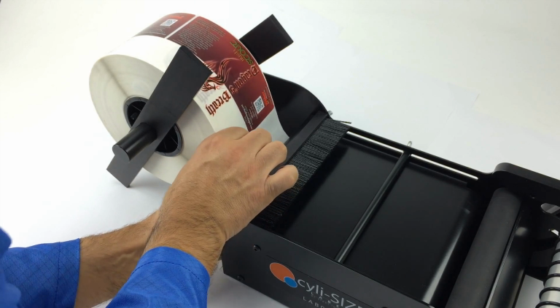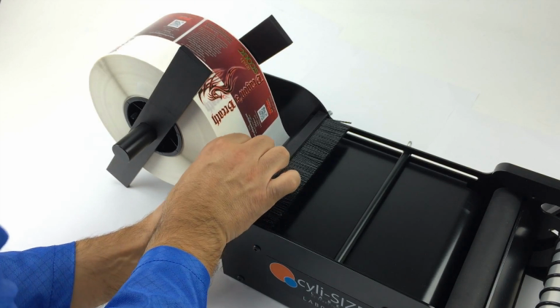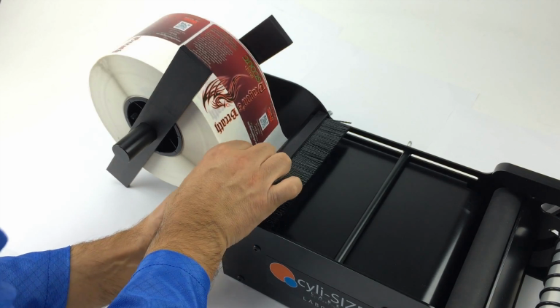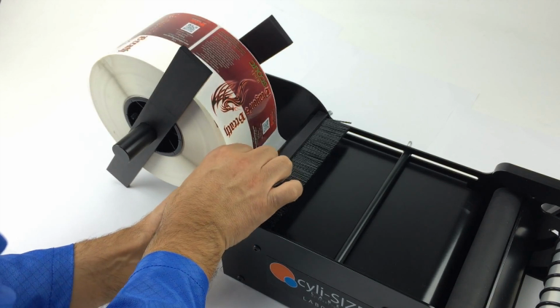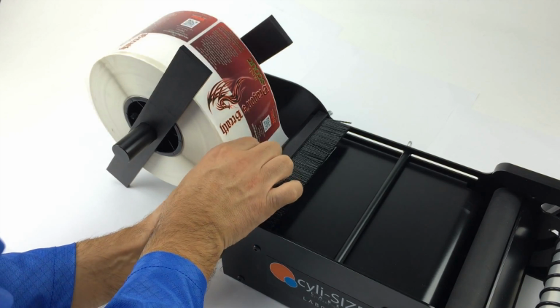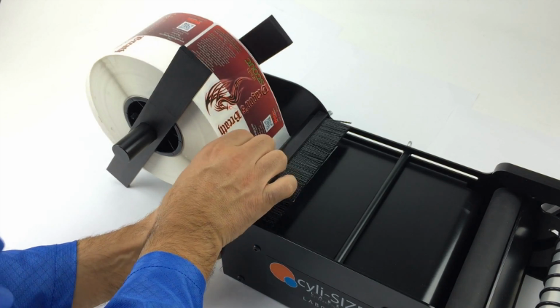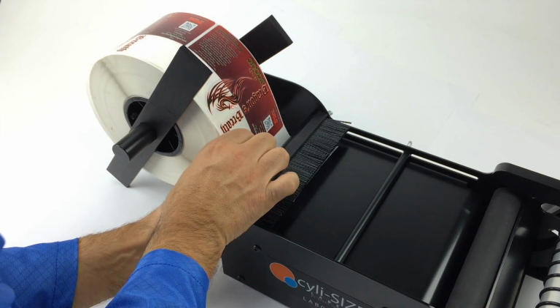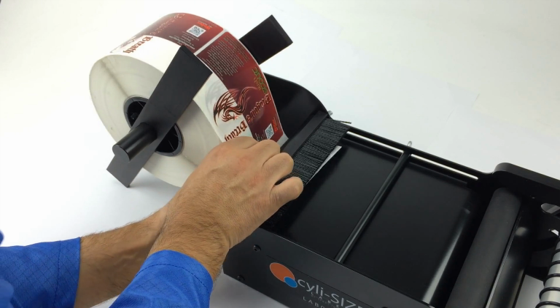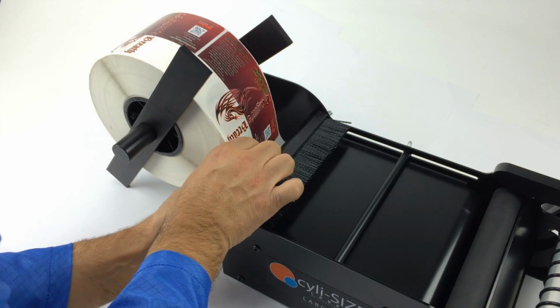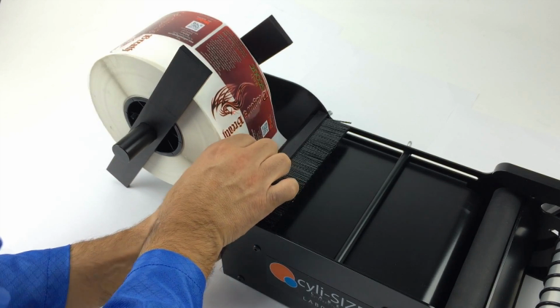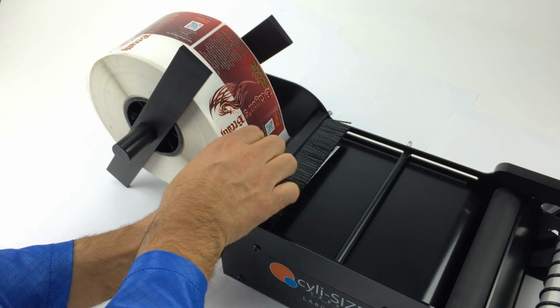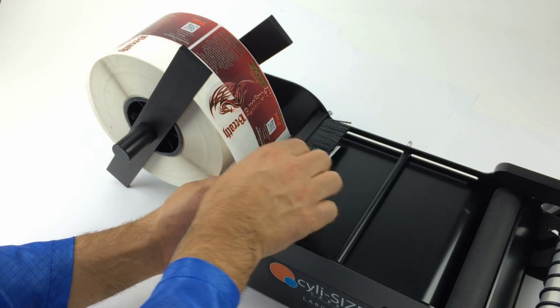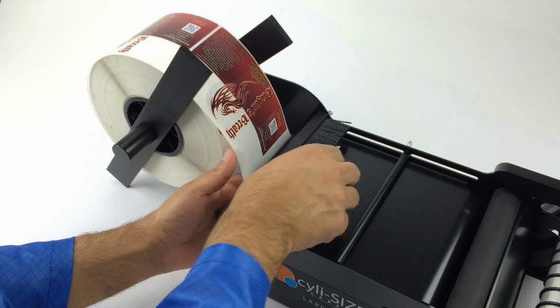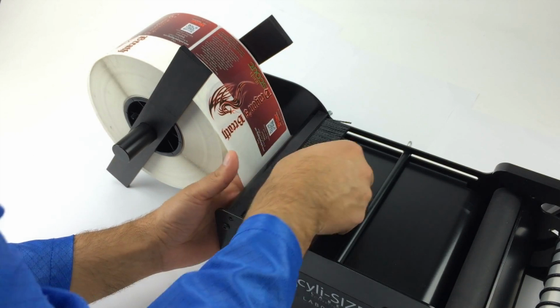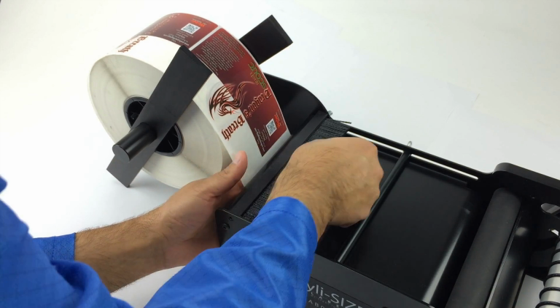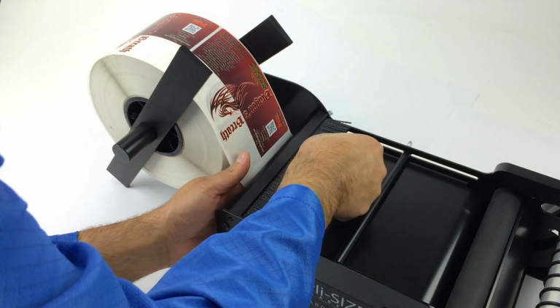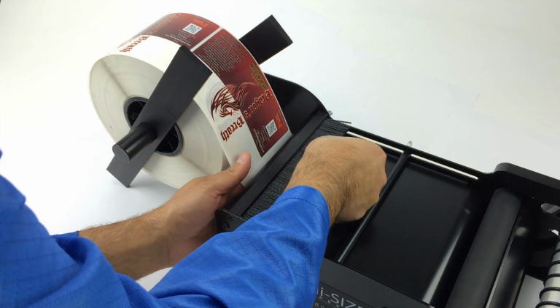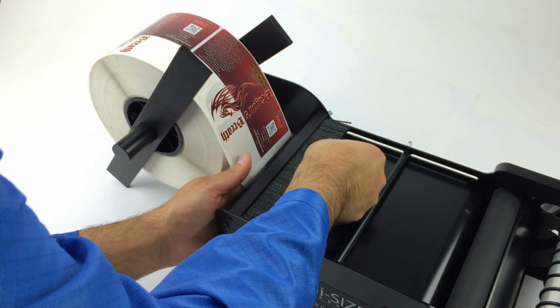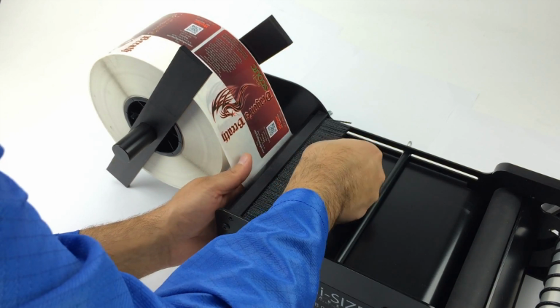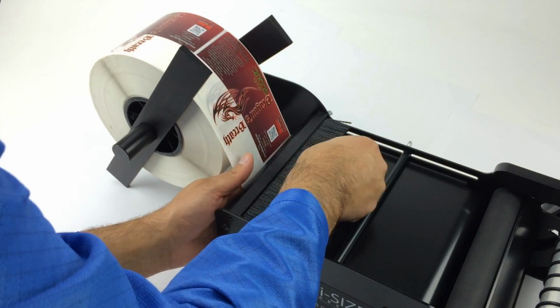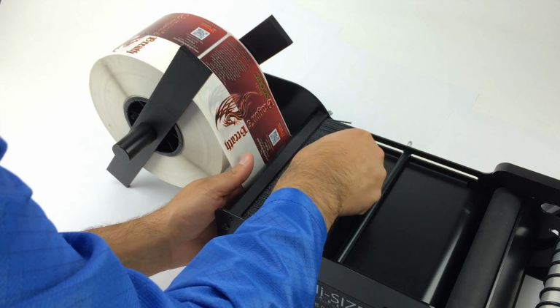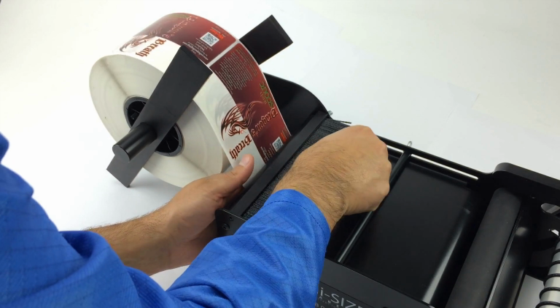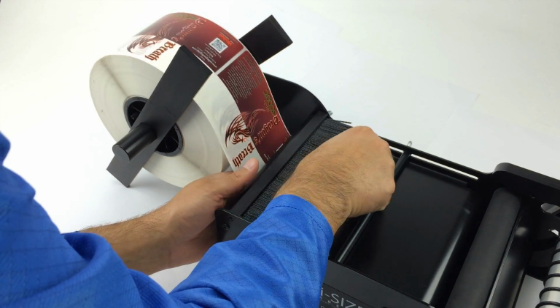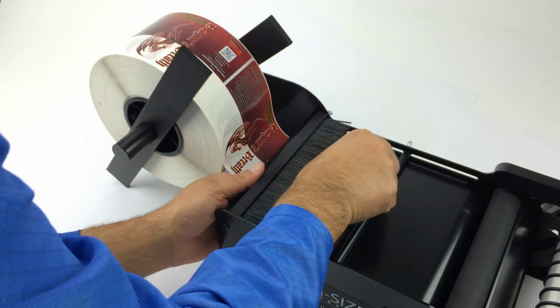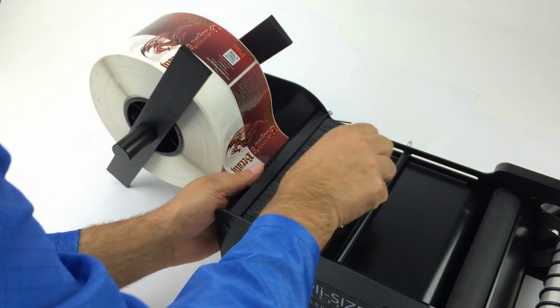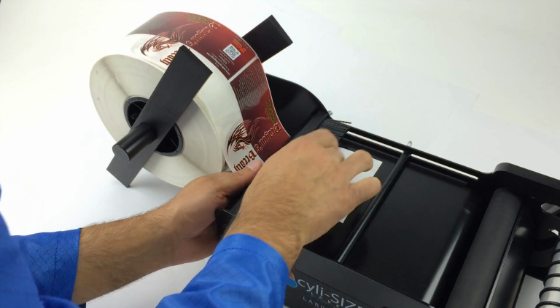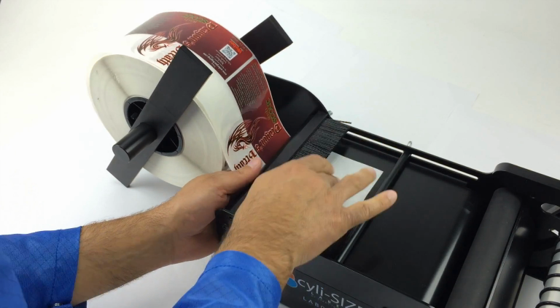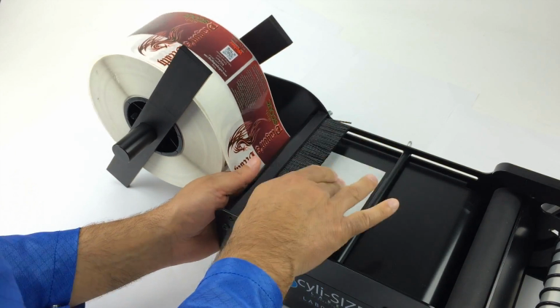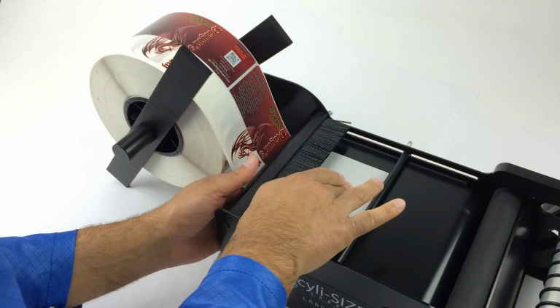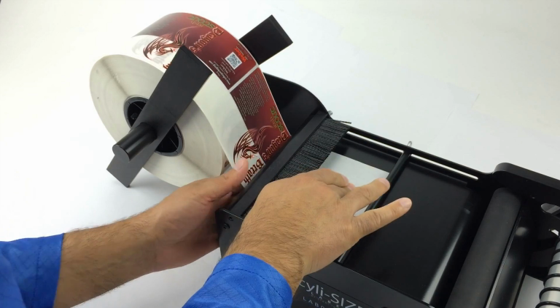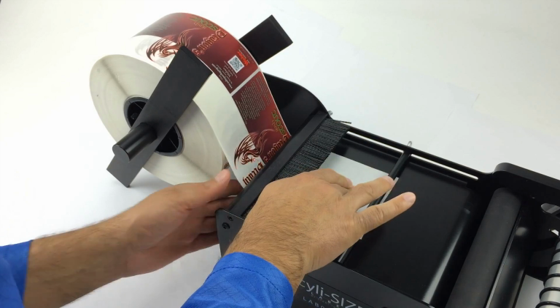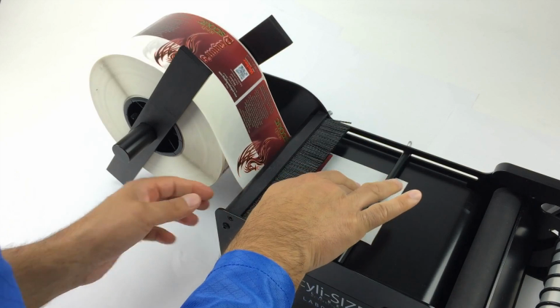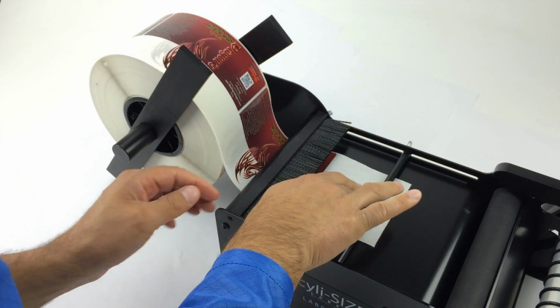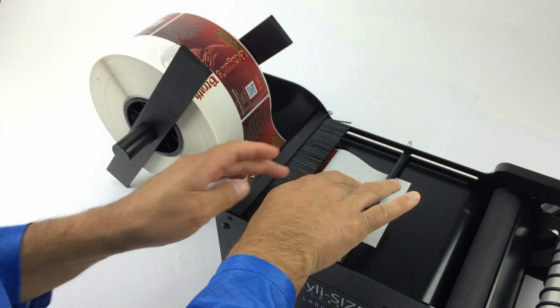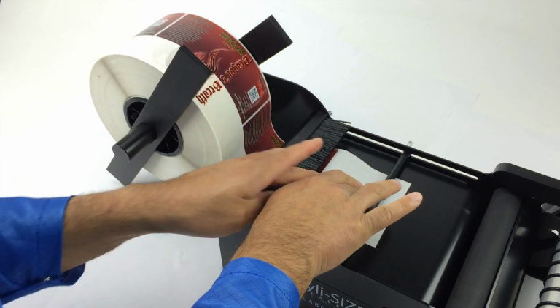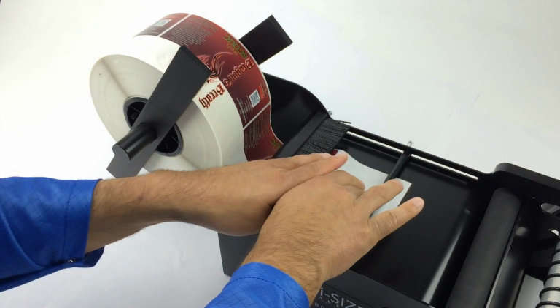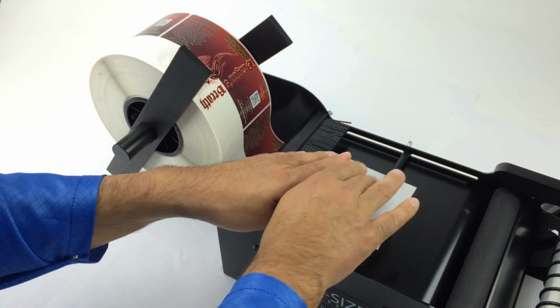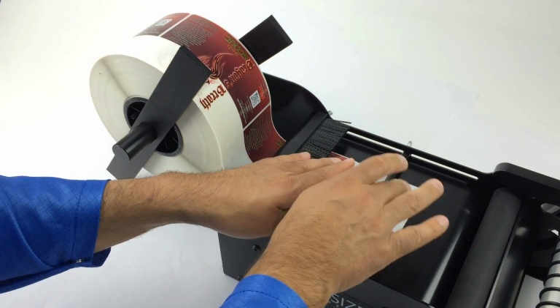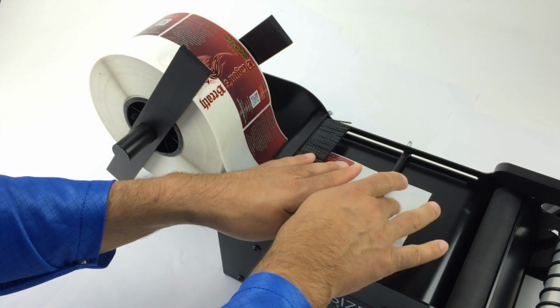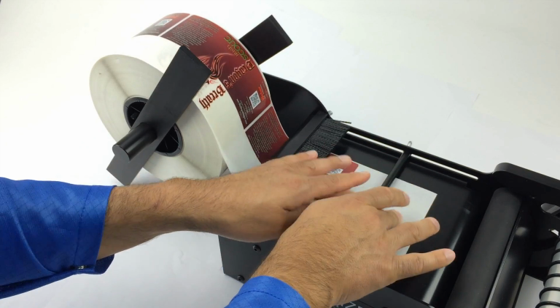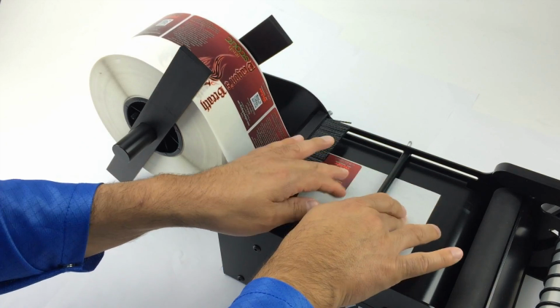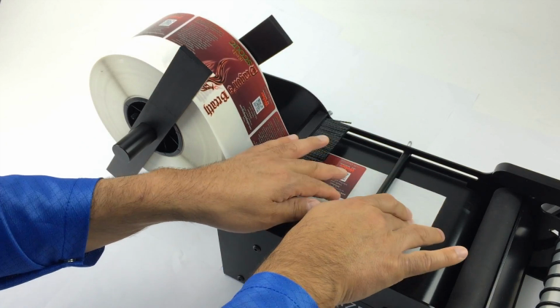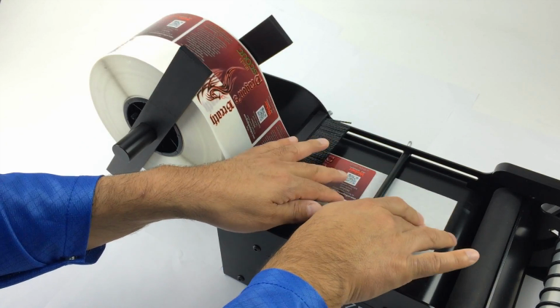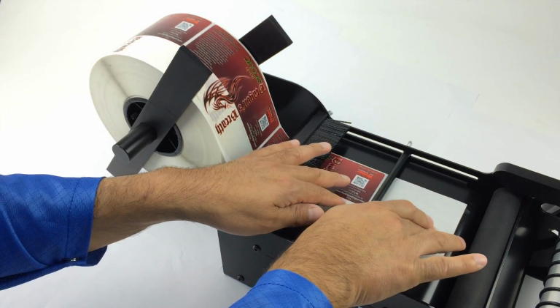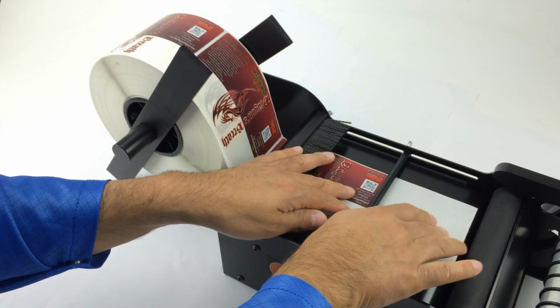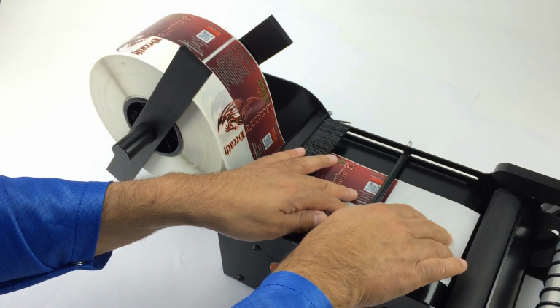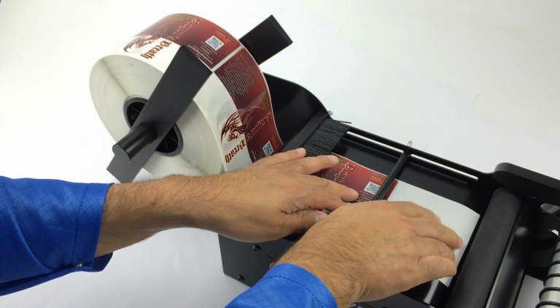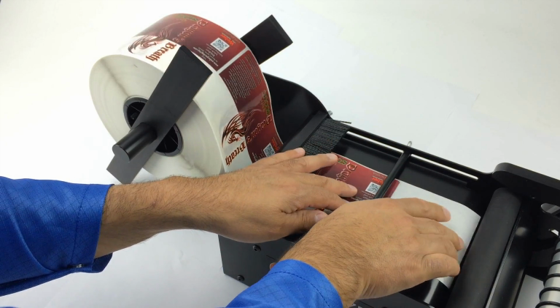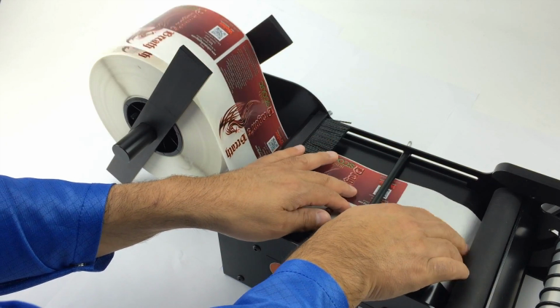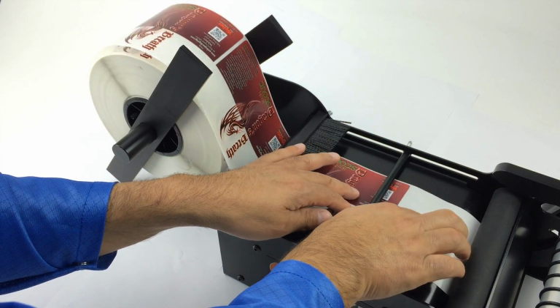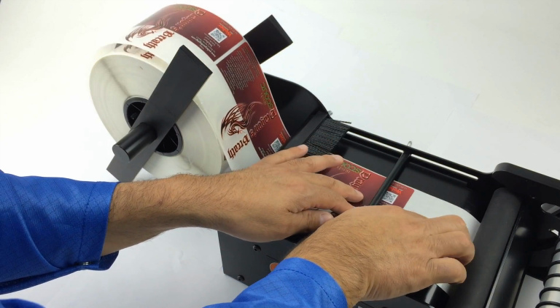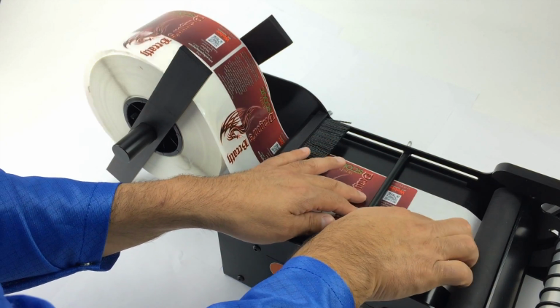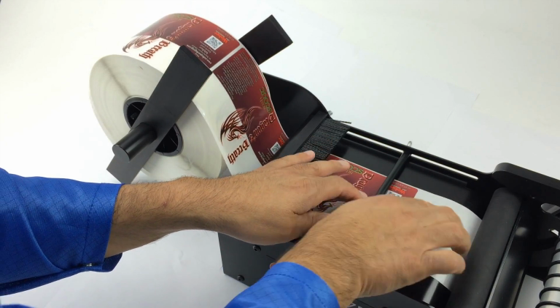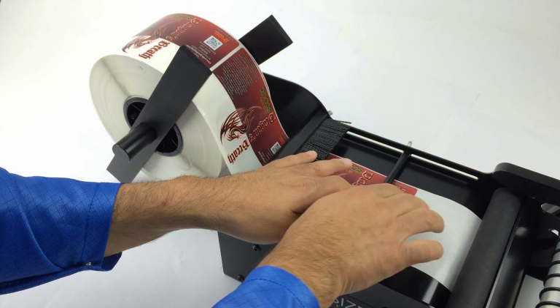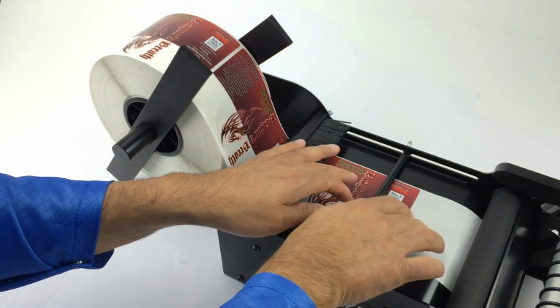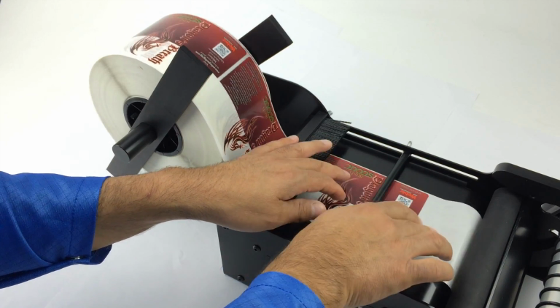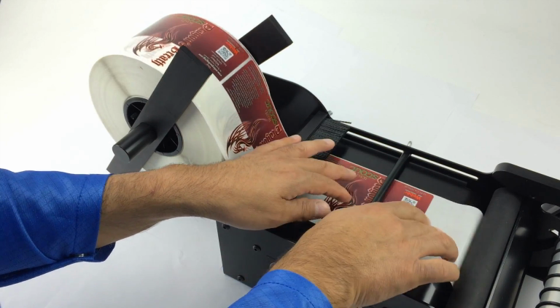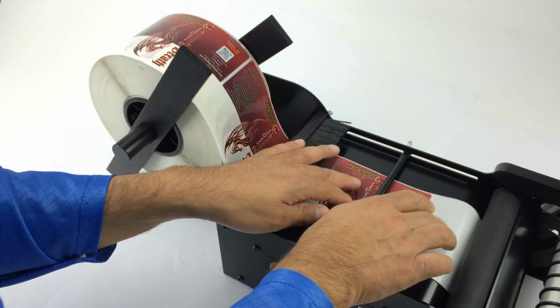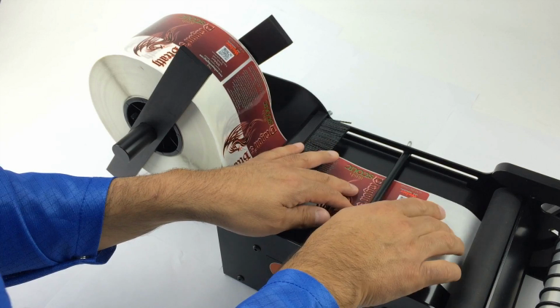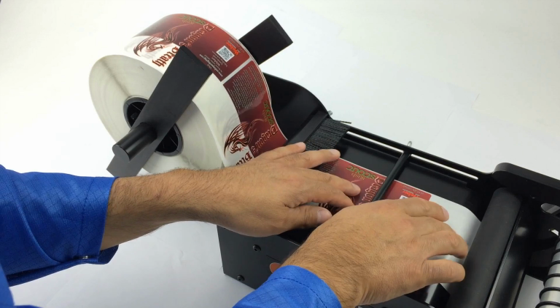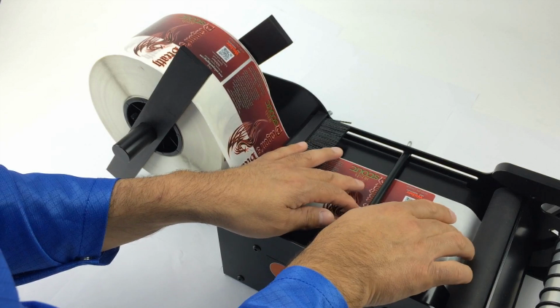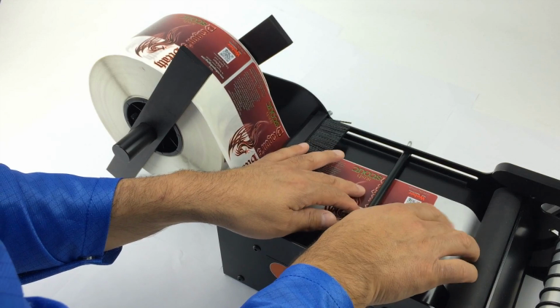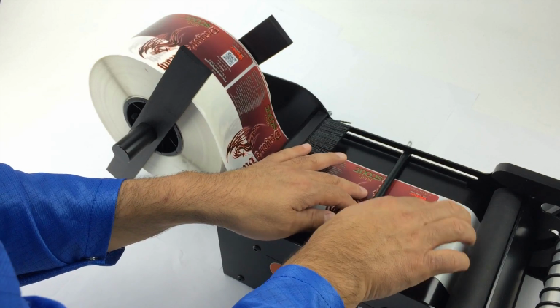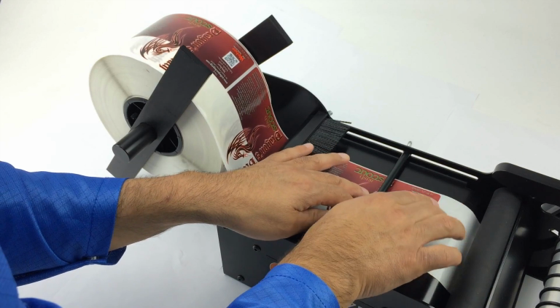With the tension brush lifted, guide the liner under the tension brush and the guide marker, then under and around the first roller.